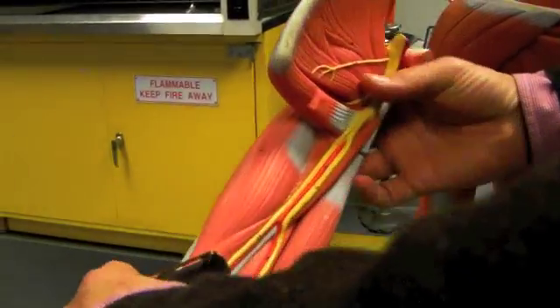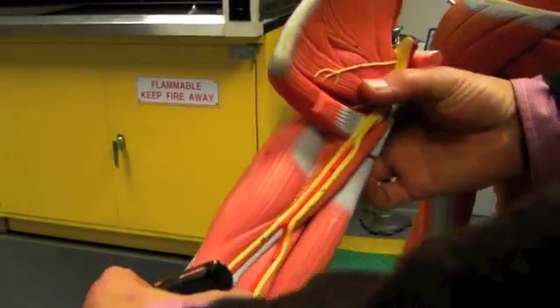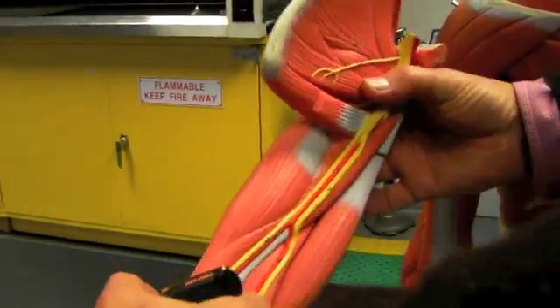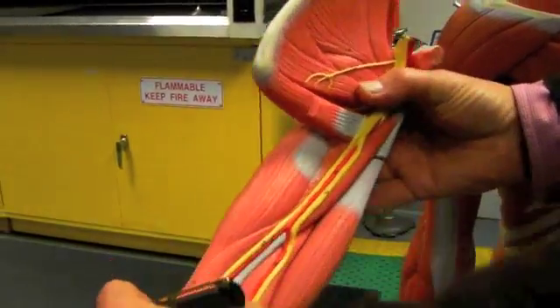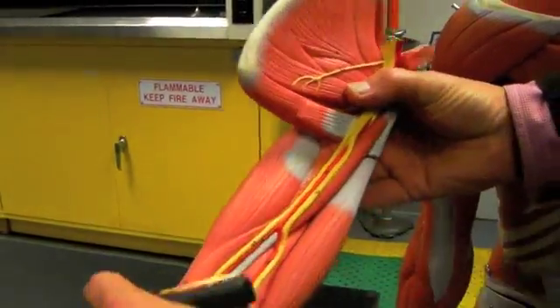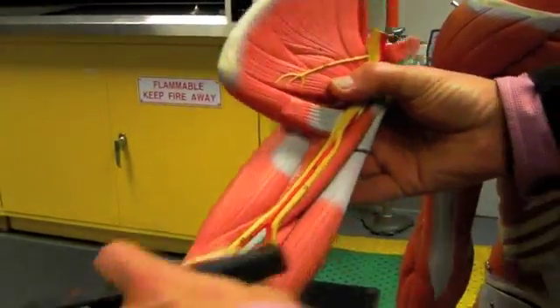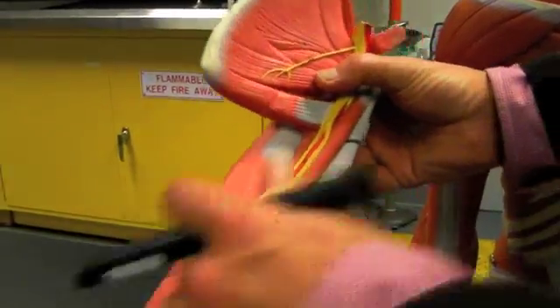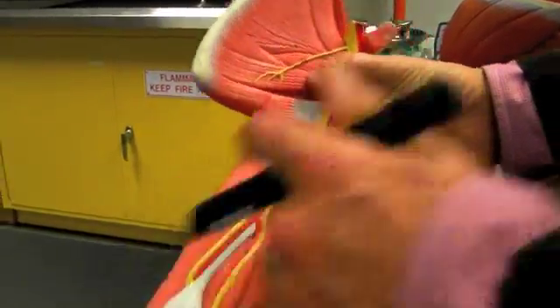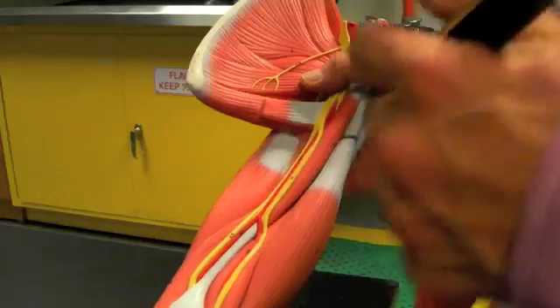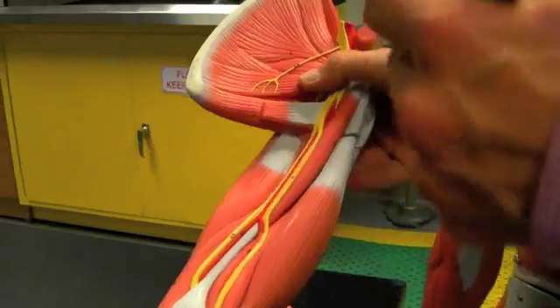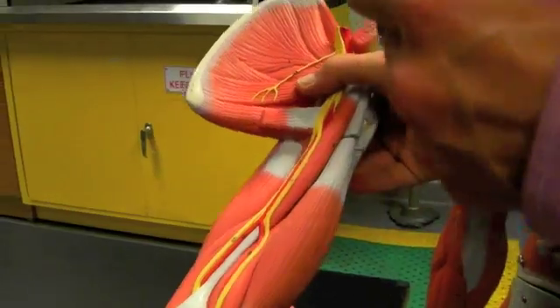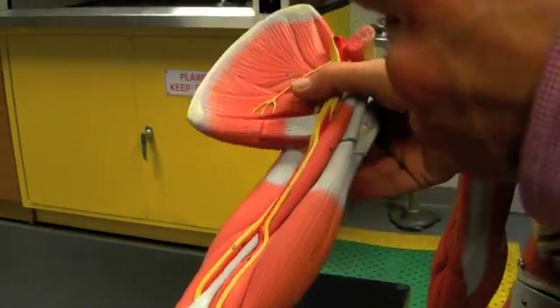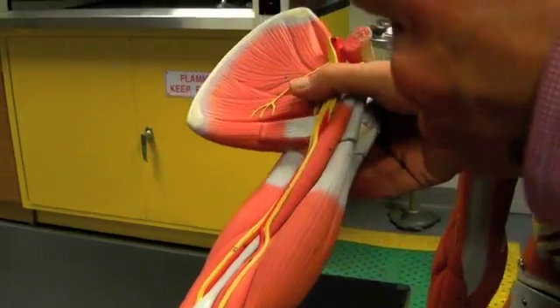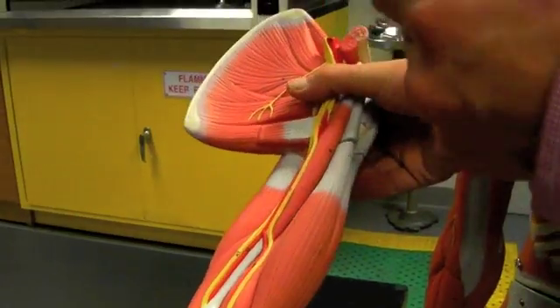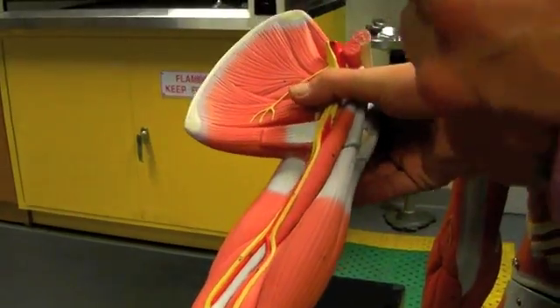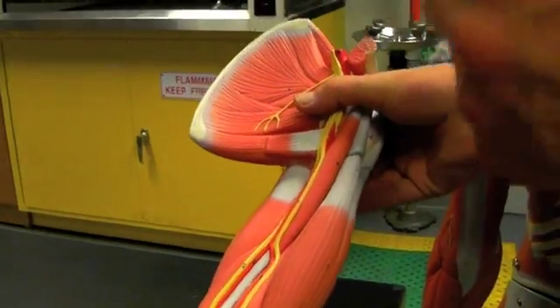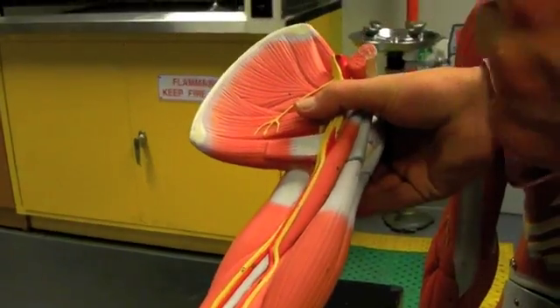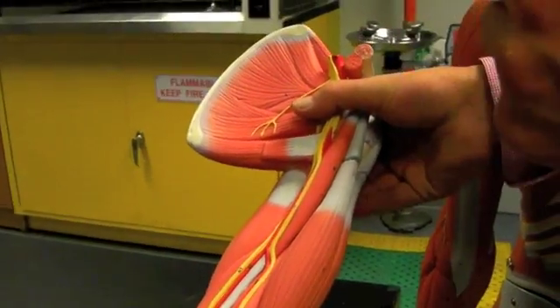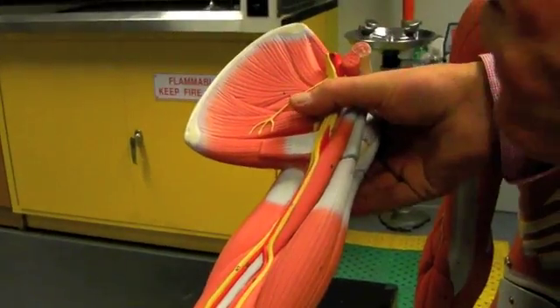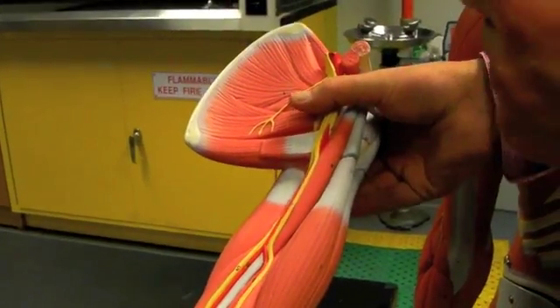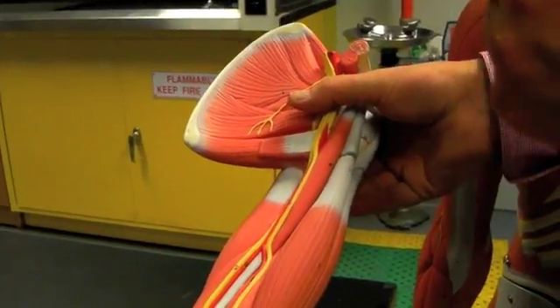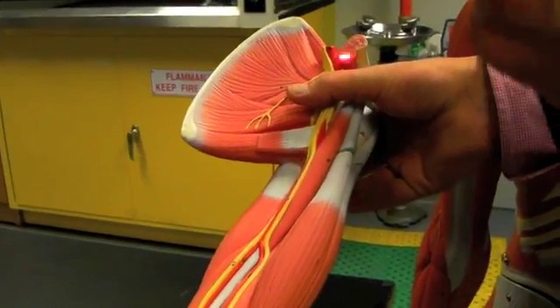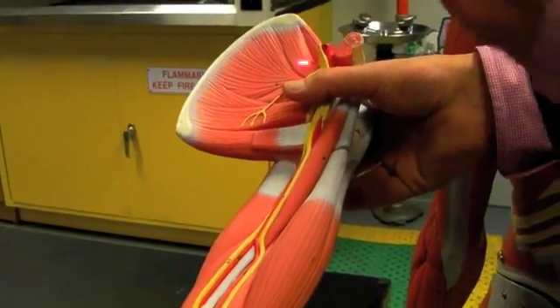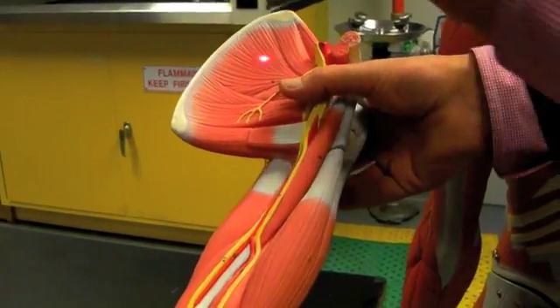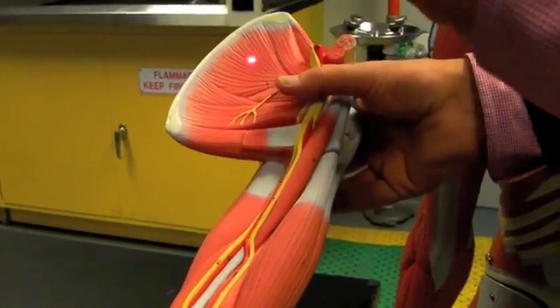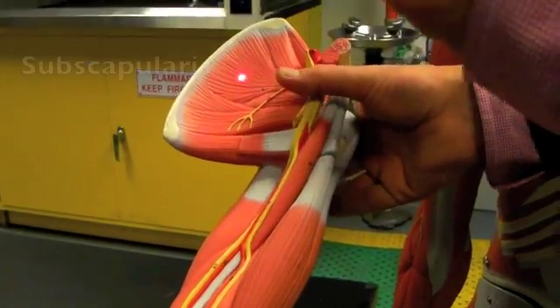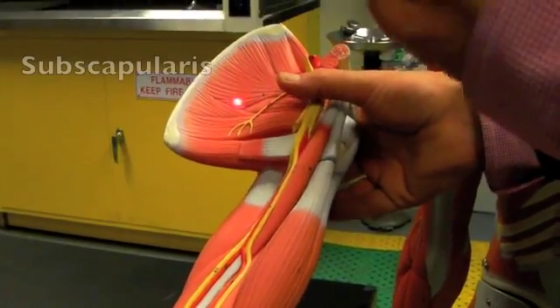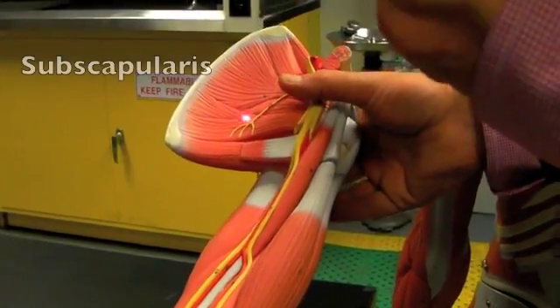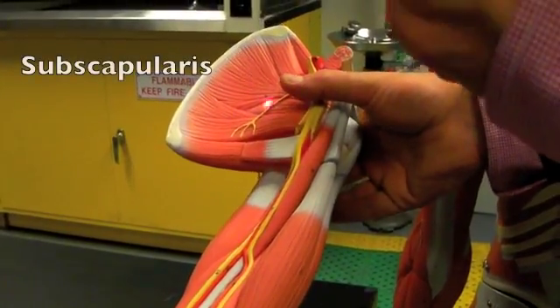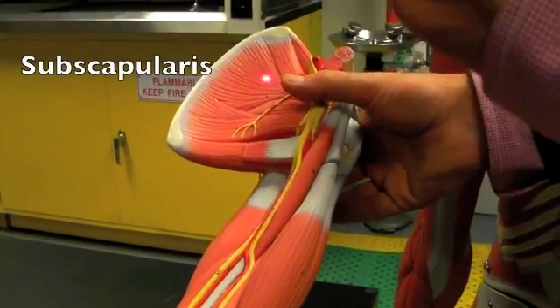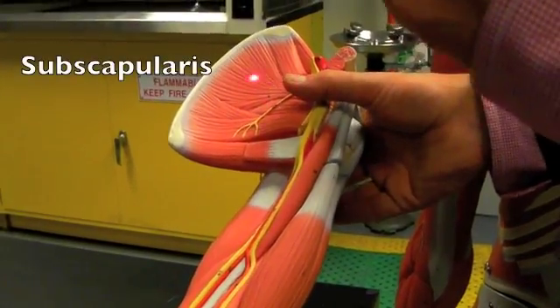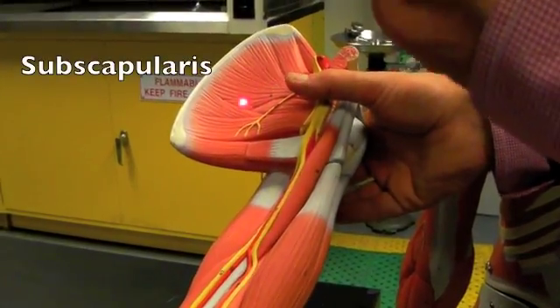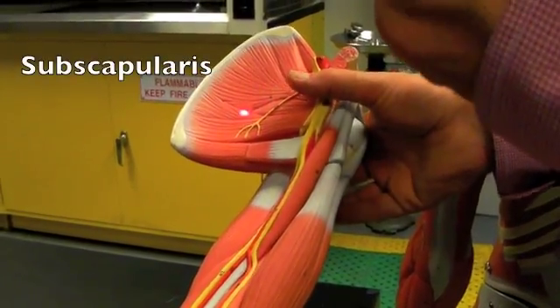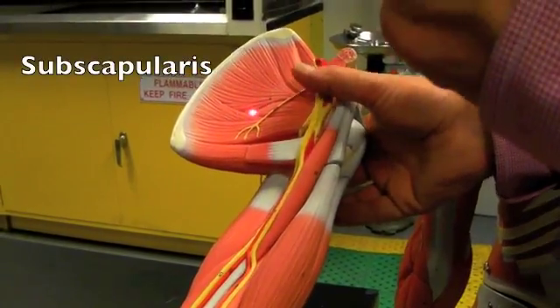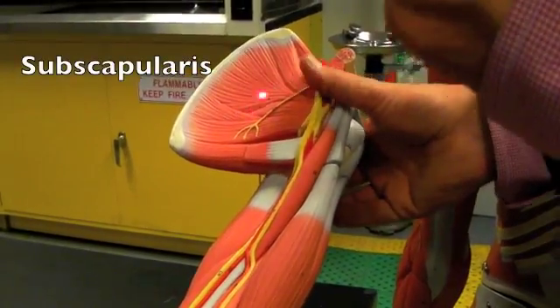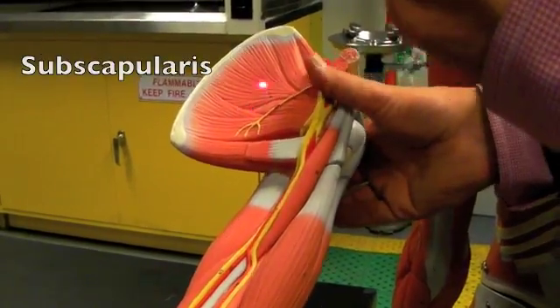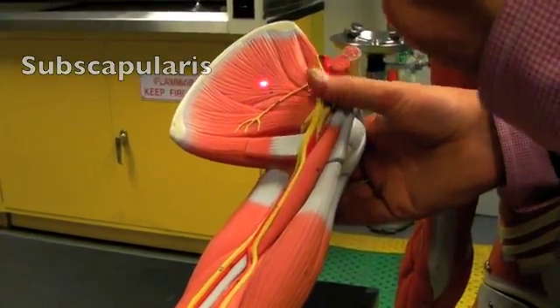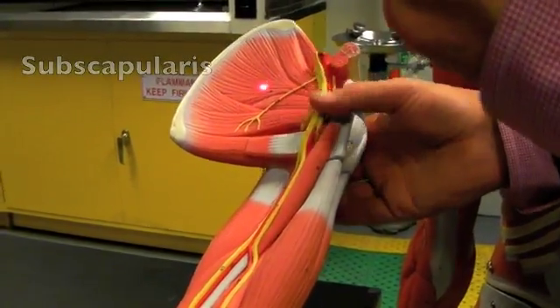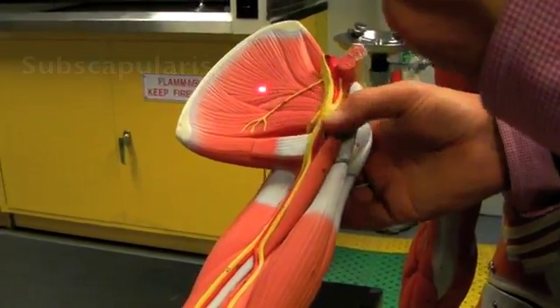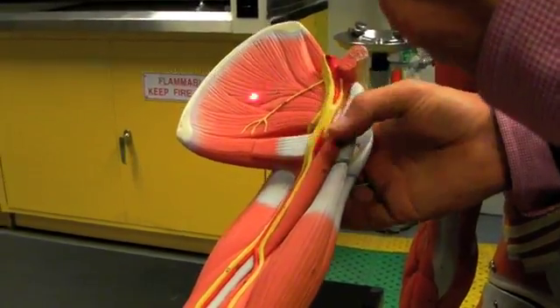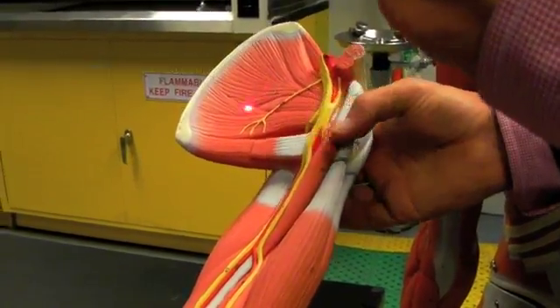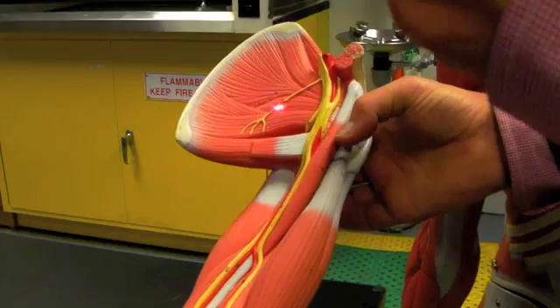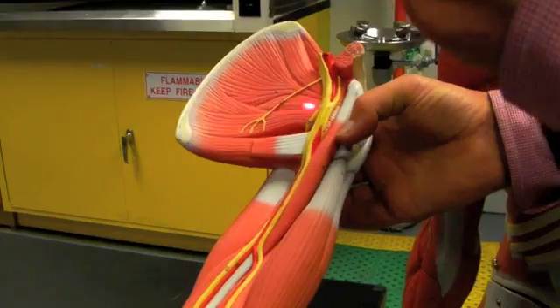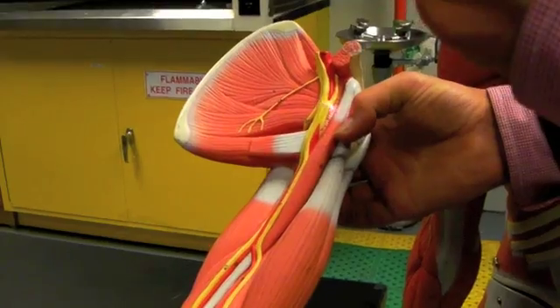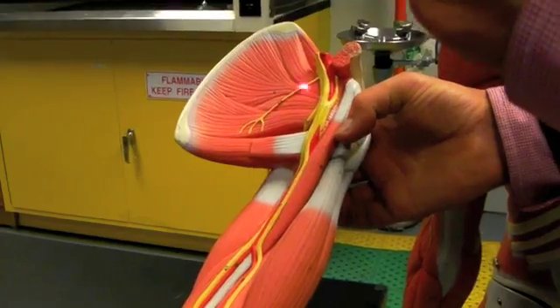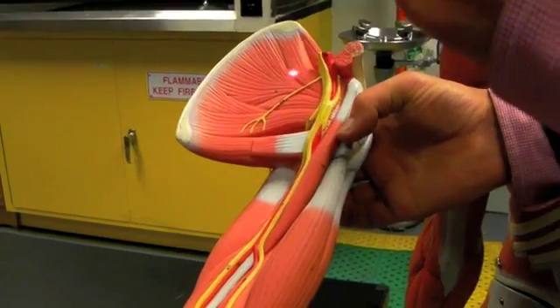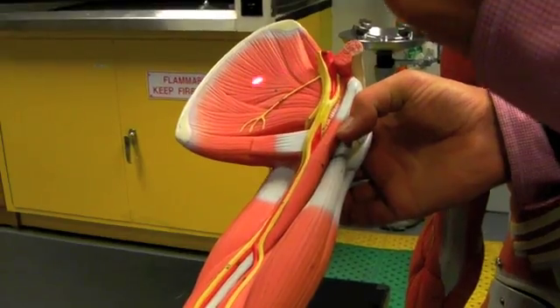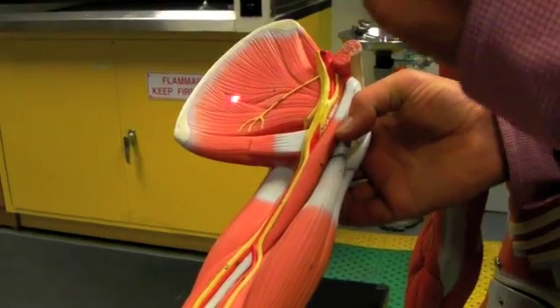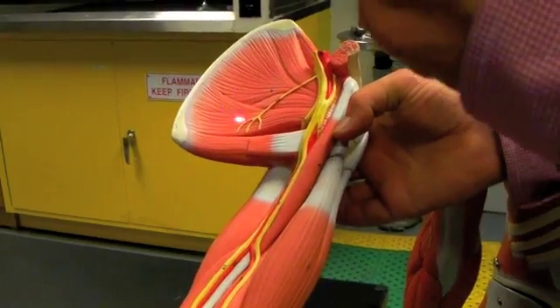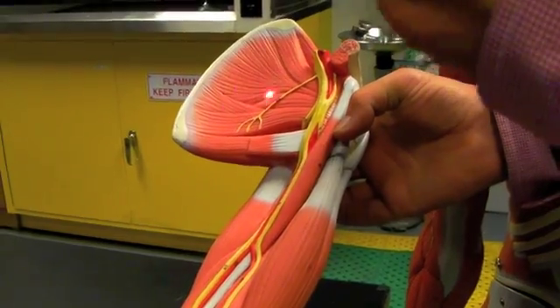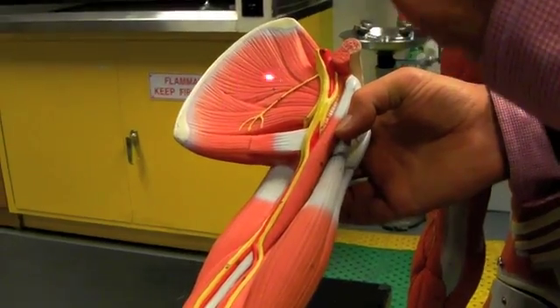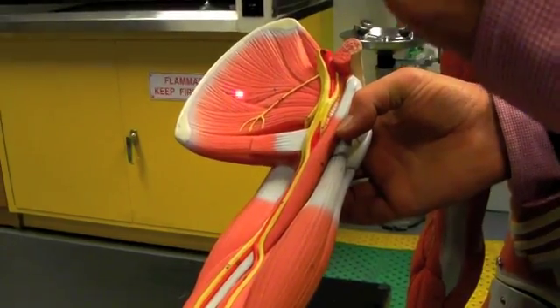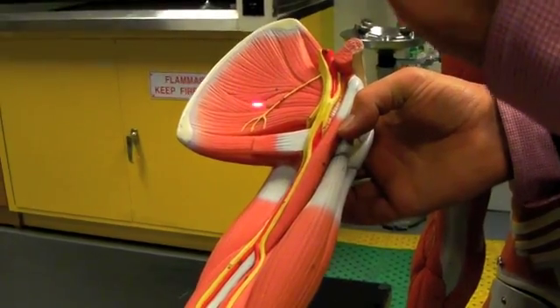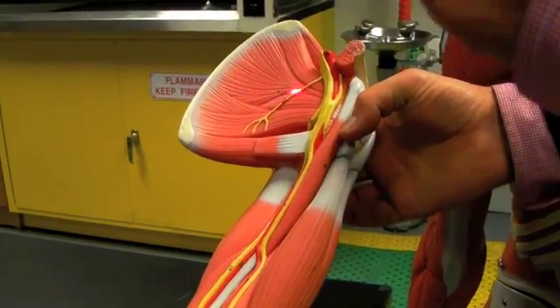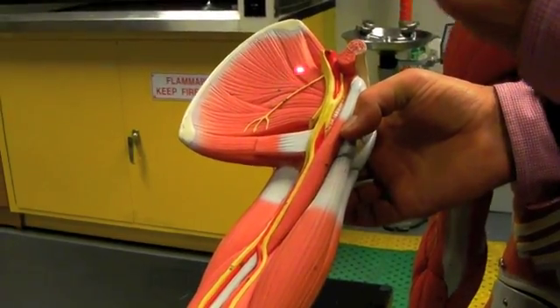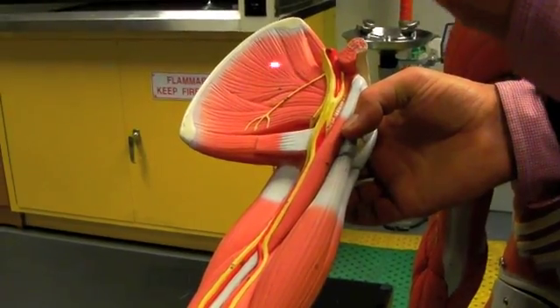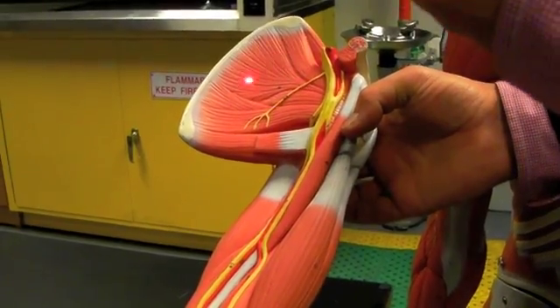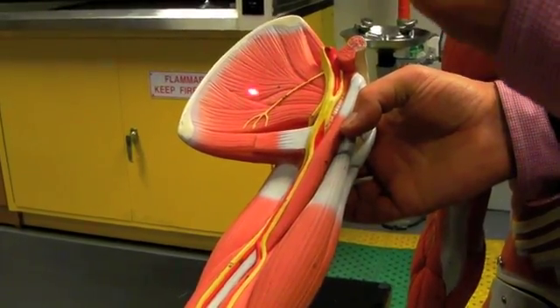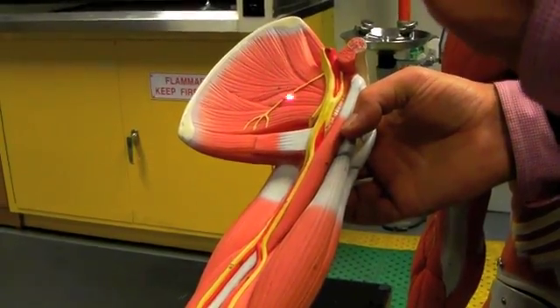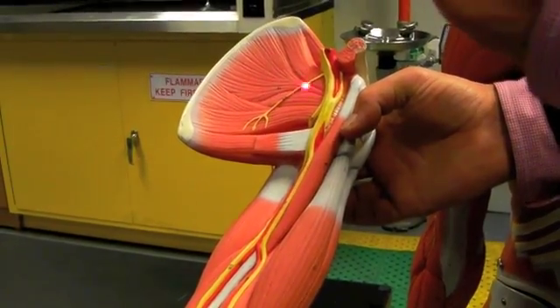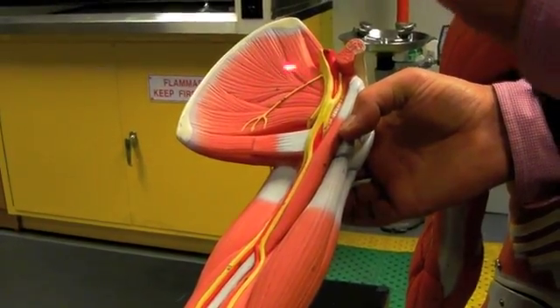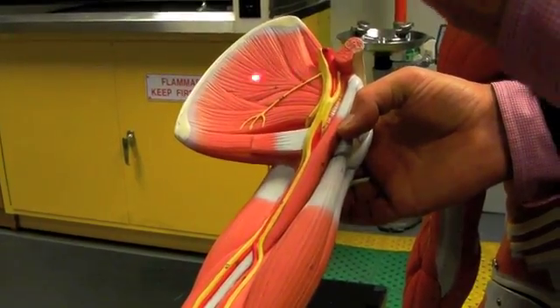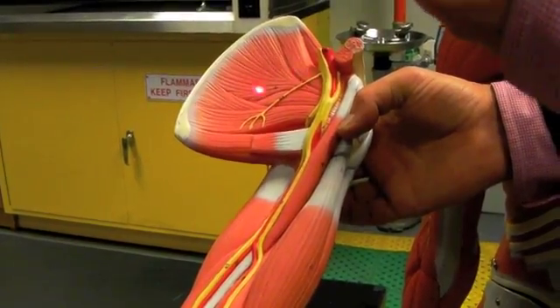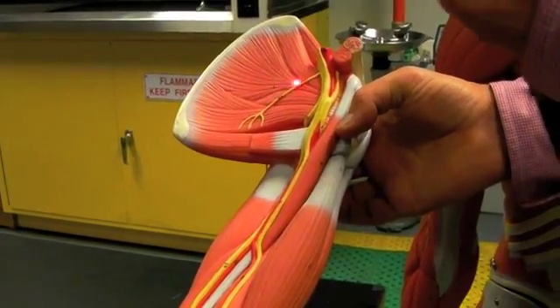Now, anteriorly, on the underside of the scapula, is the subscapularis. So that makes up the muscles of the shoulder.